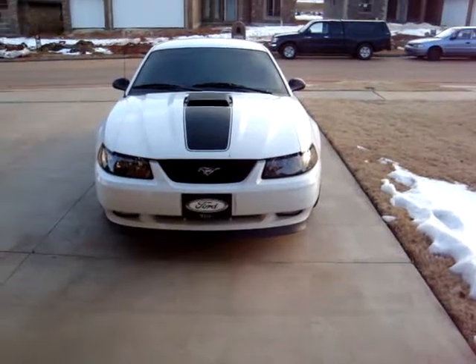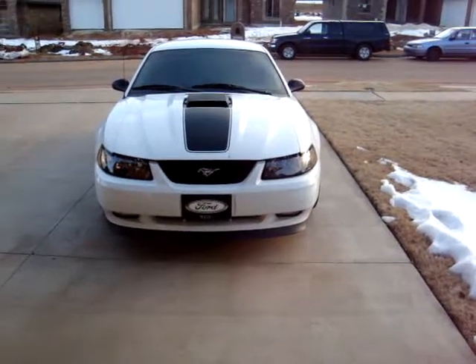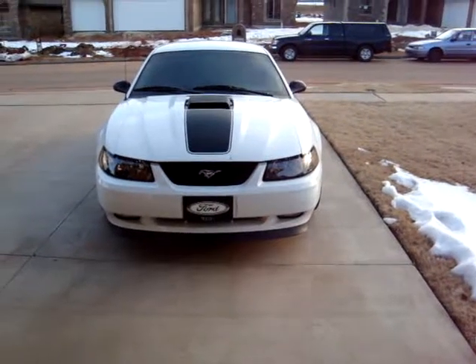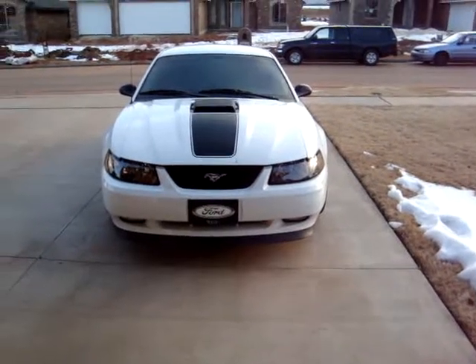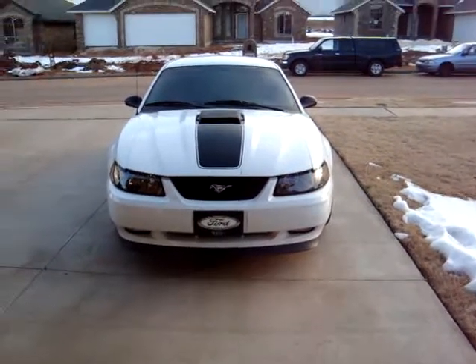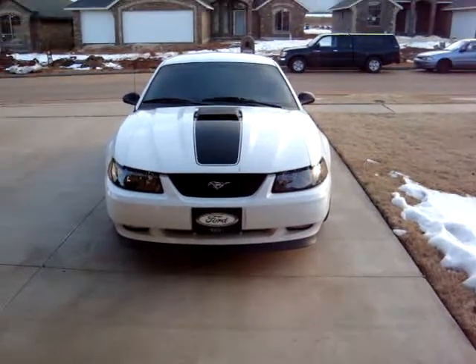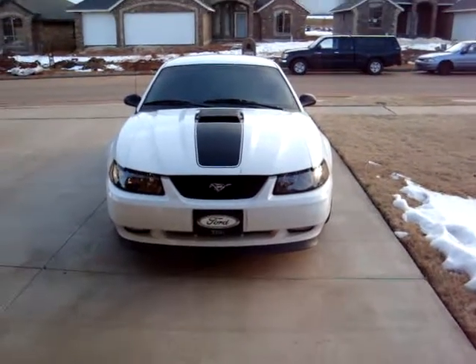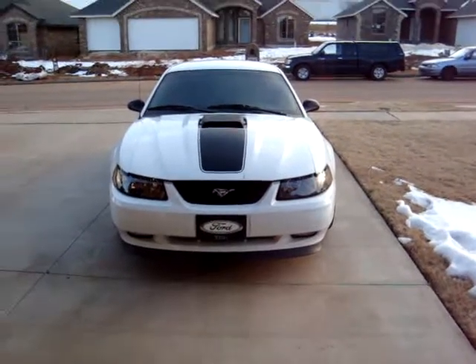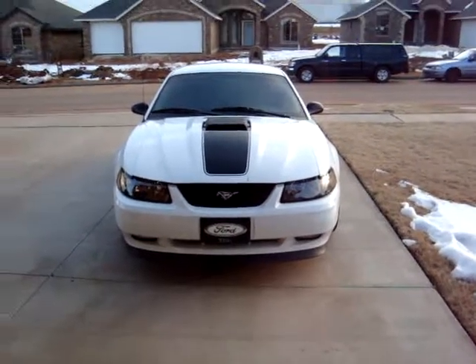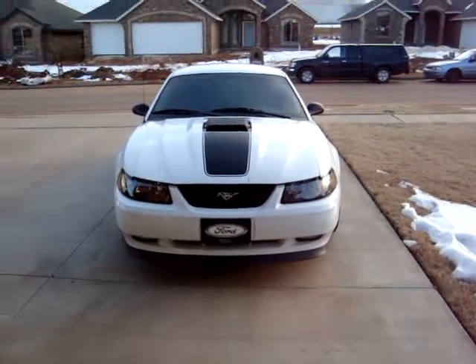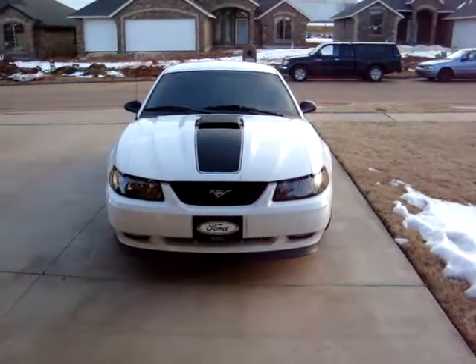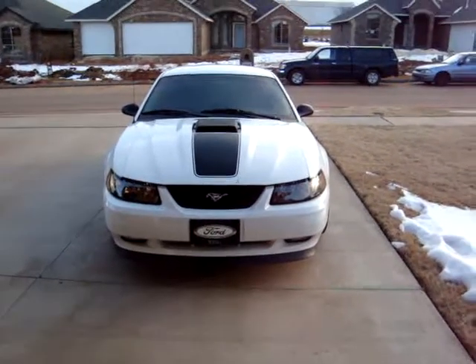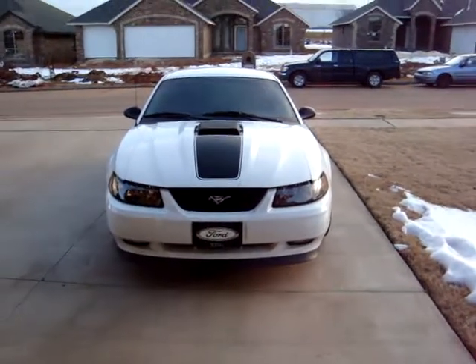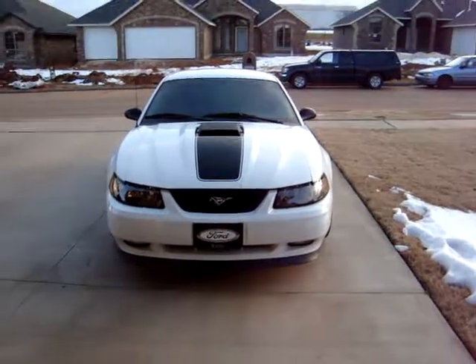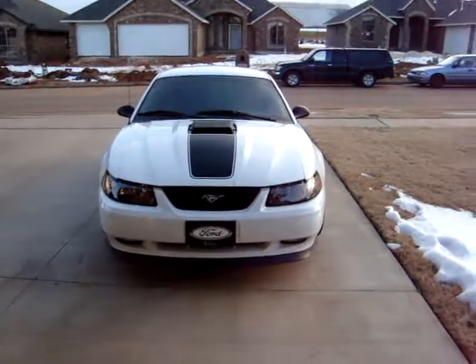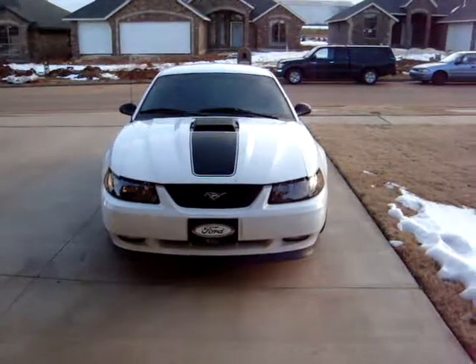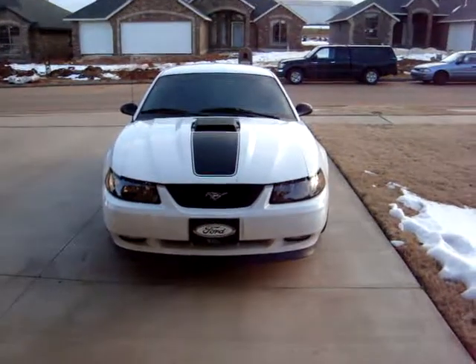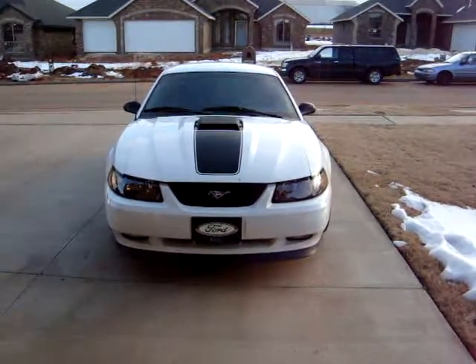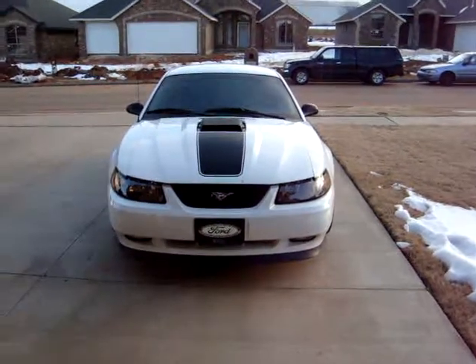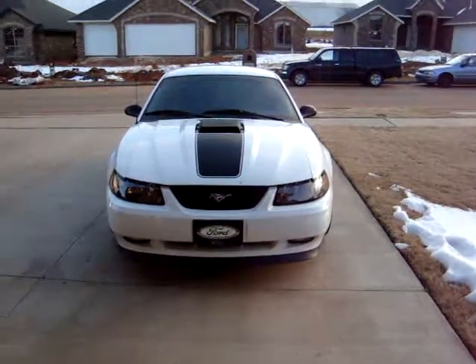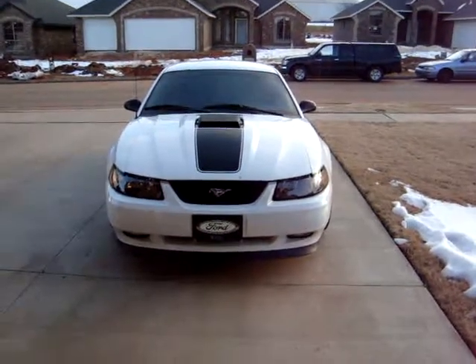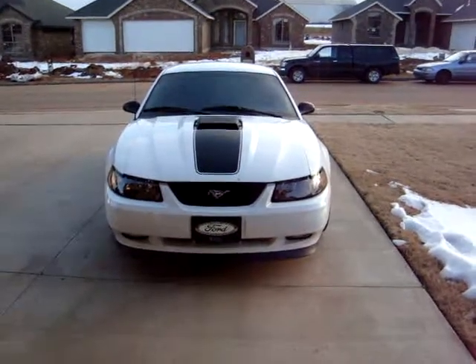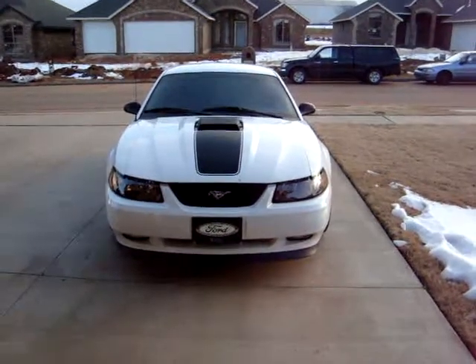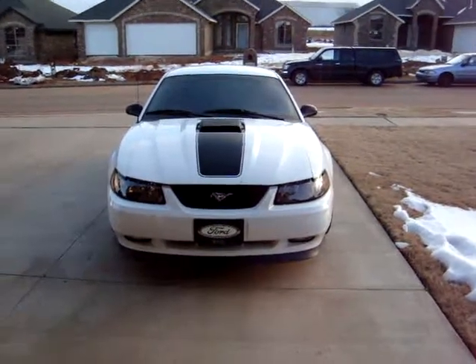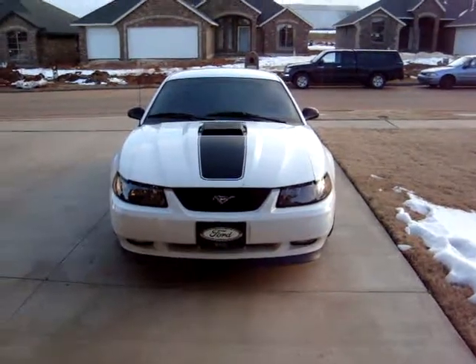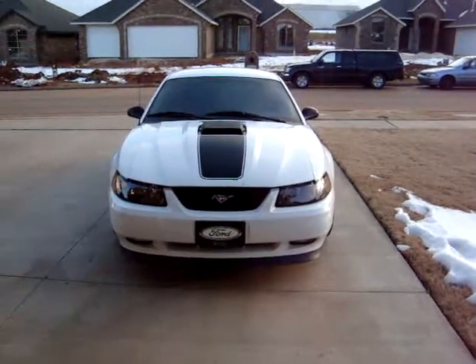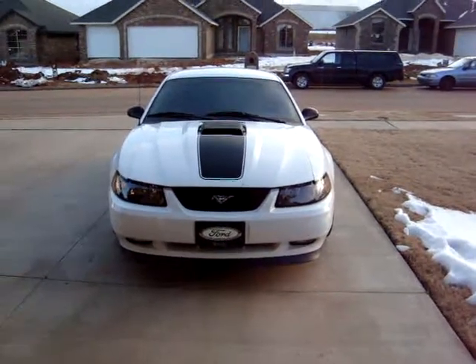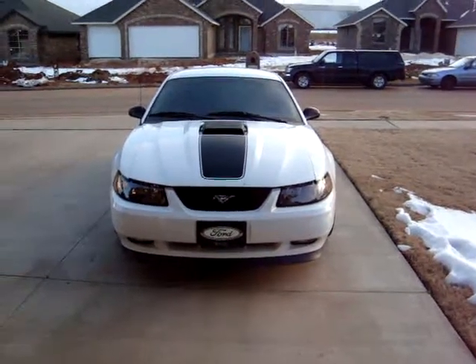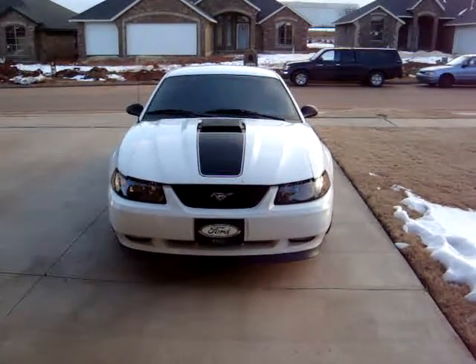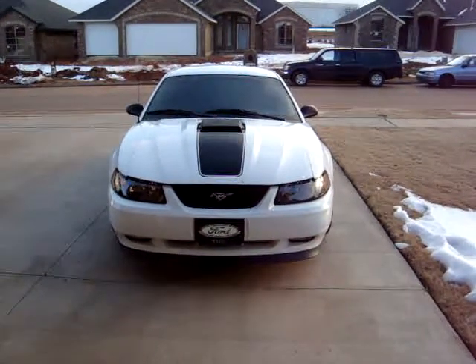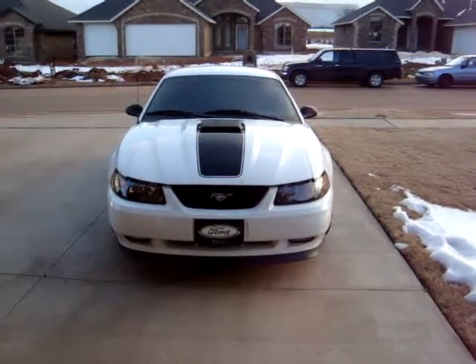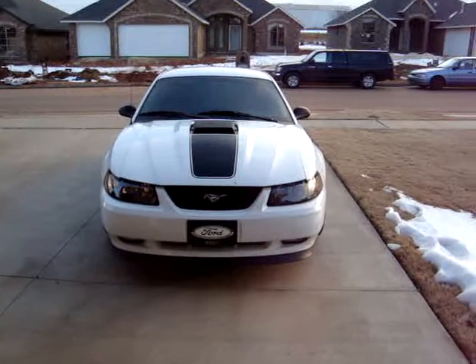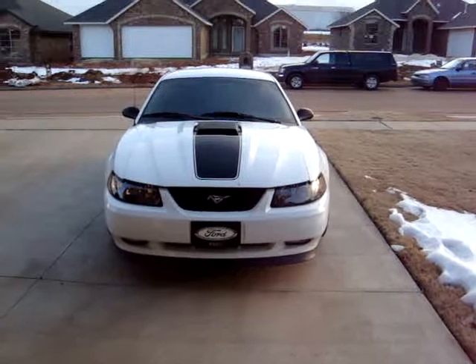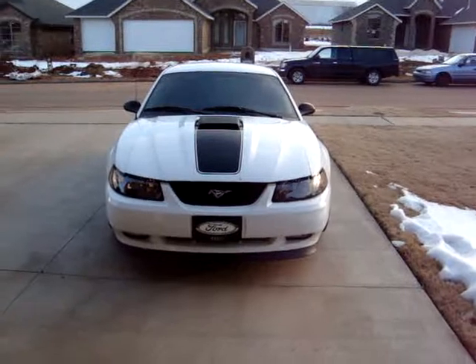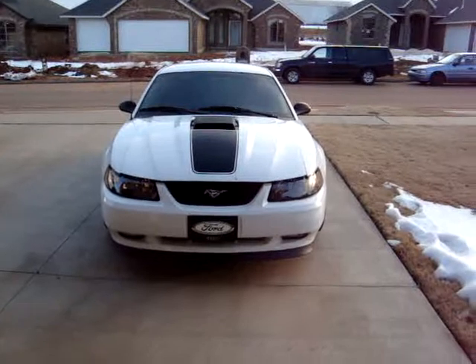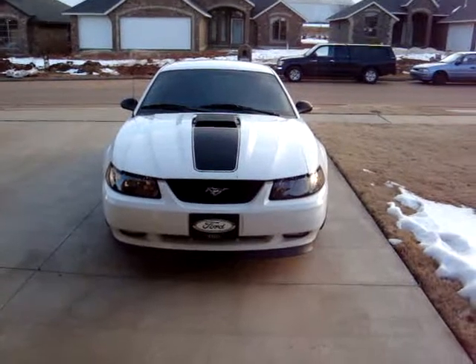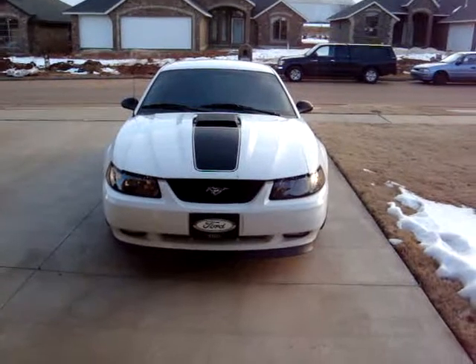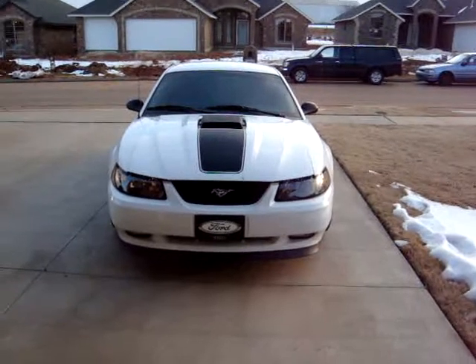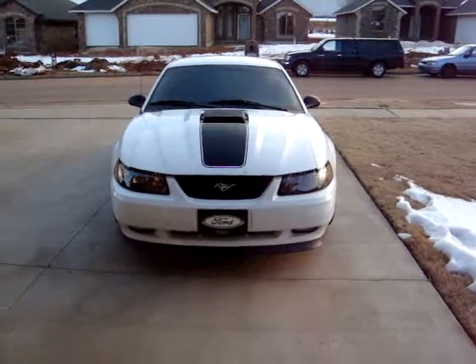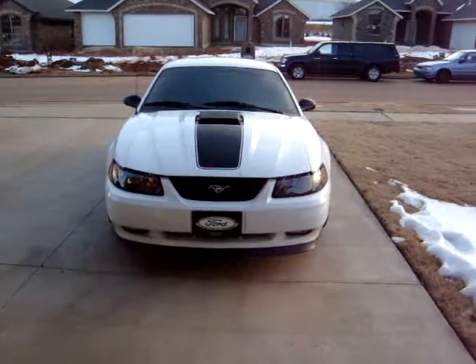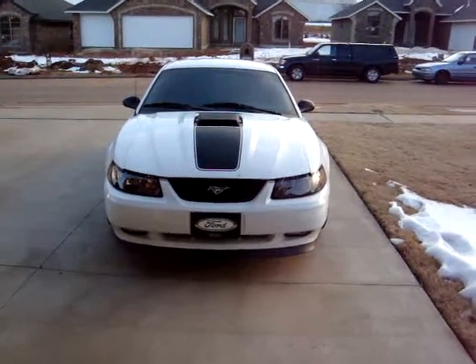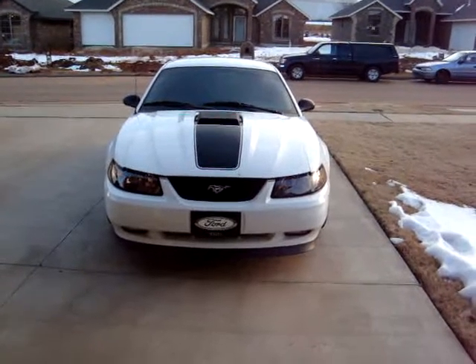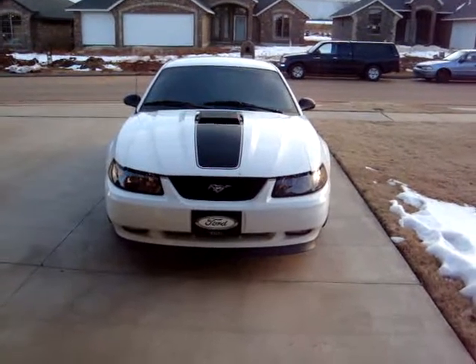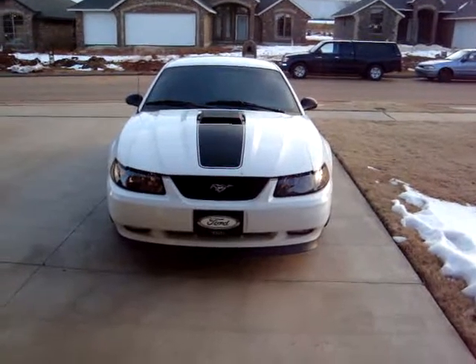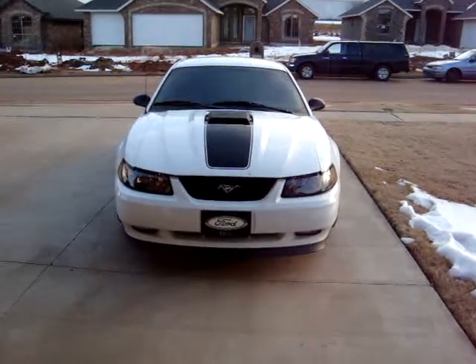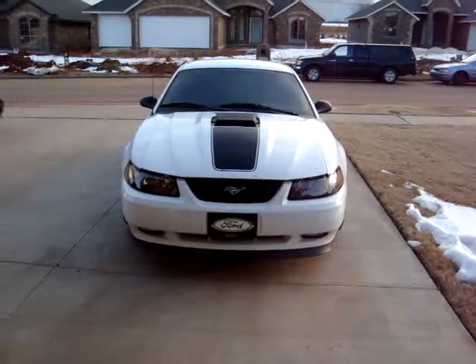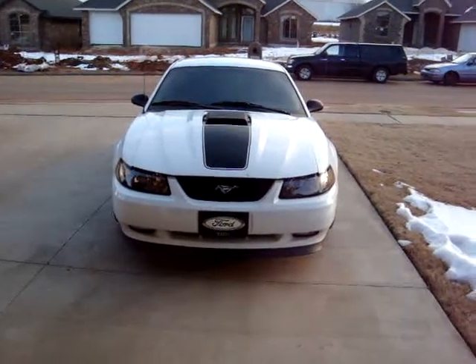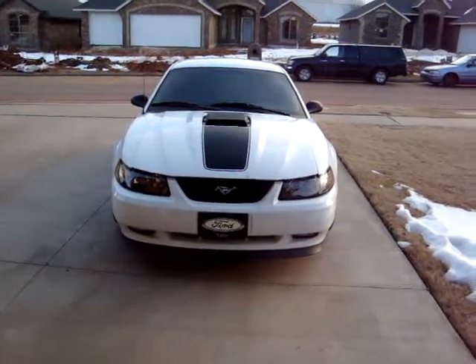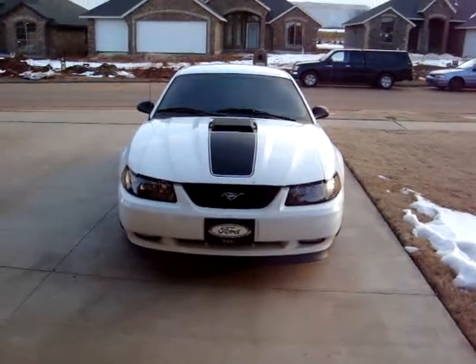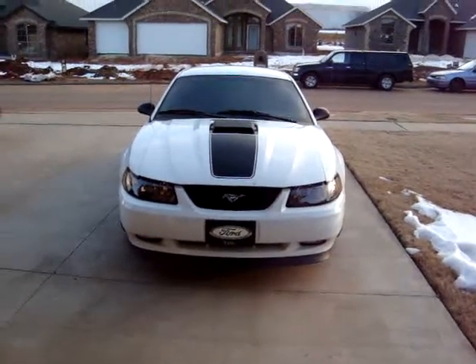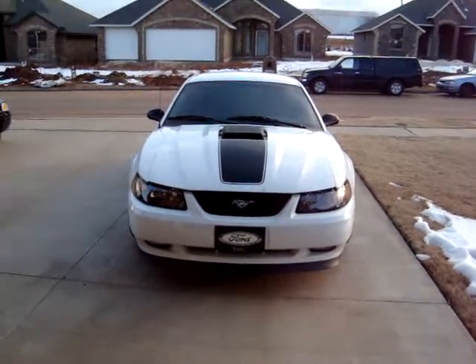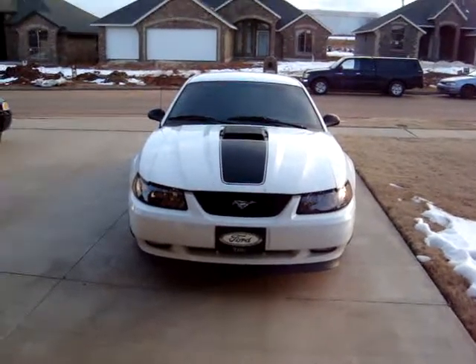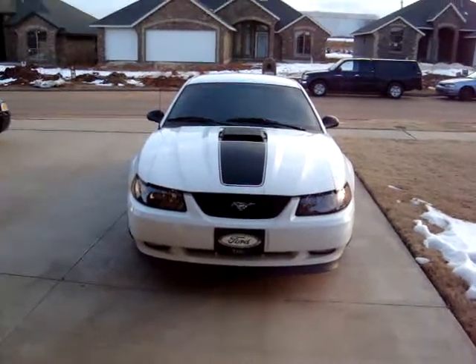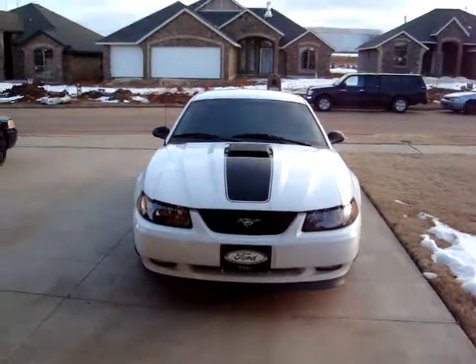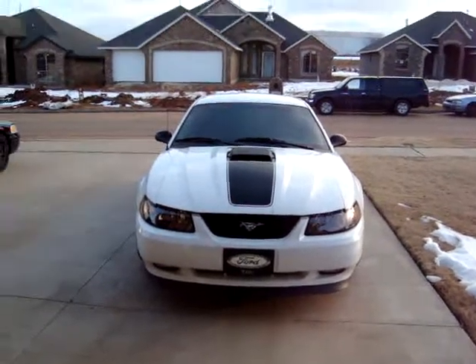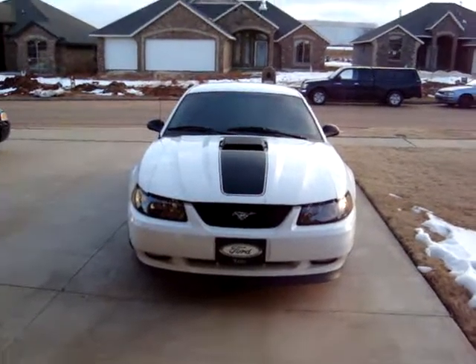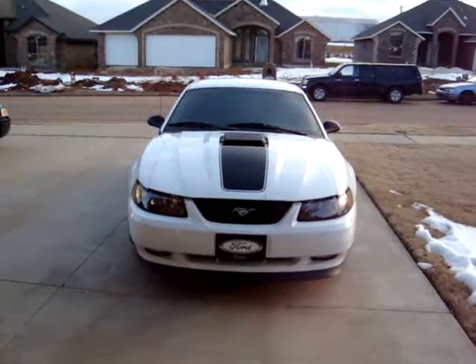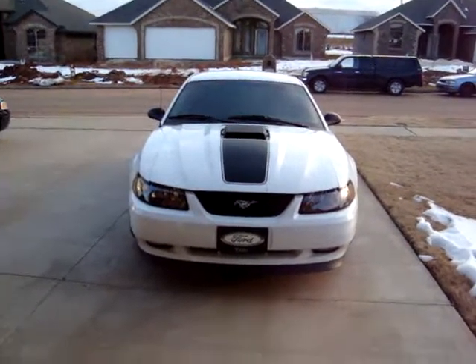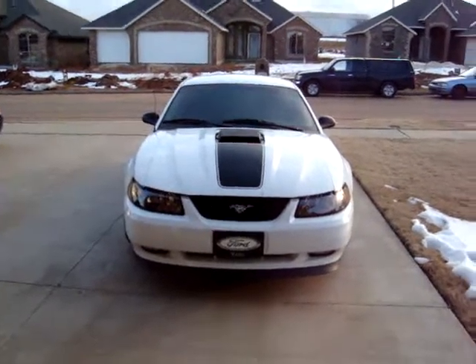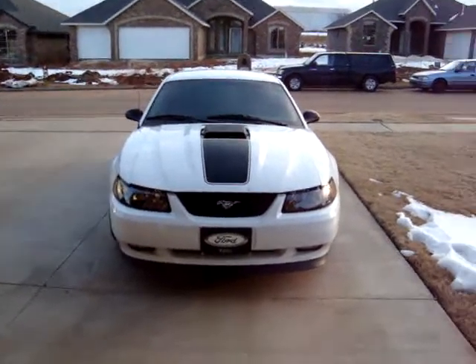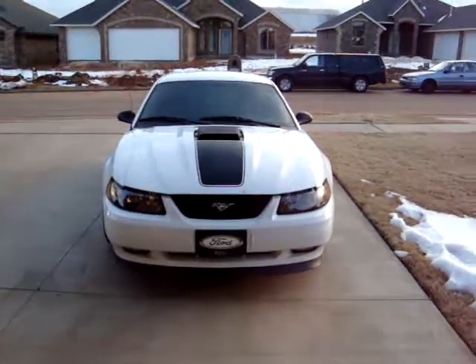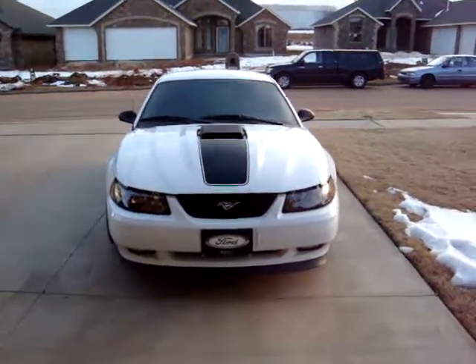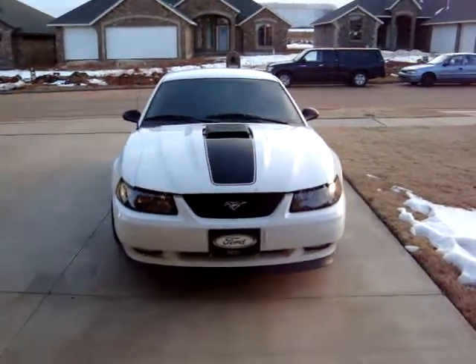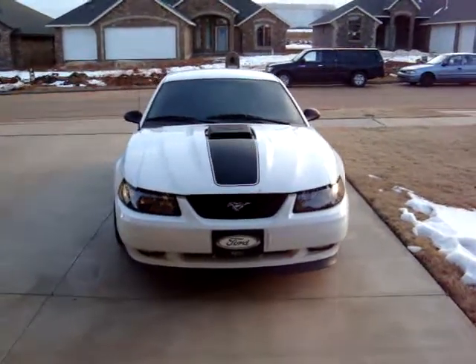Please forgive me for how dirty it is. As you can see, there's still snow on the ground out here — just really haven't had it out.